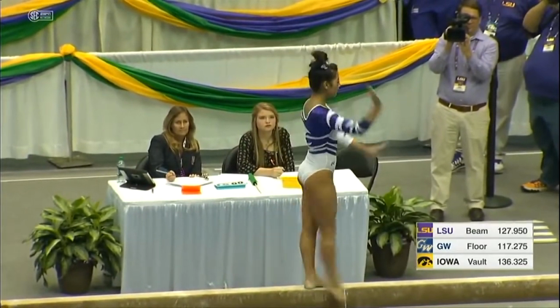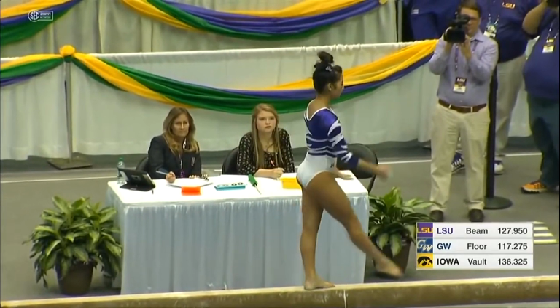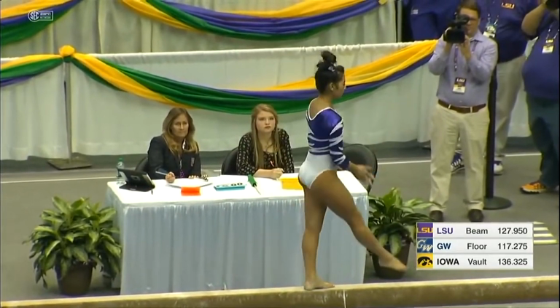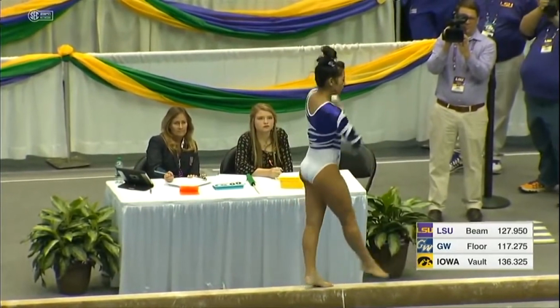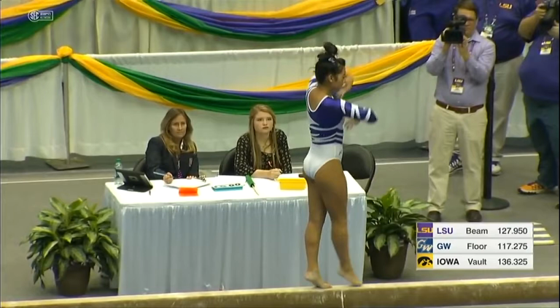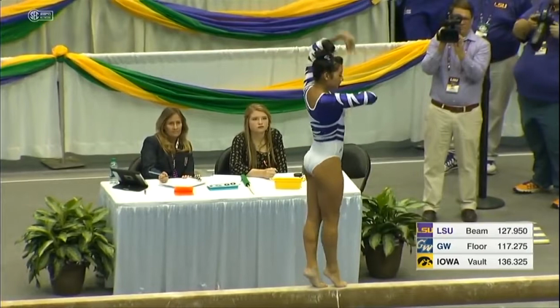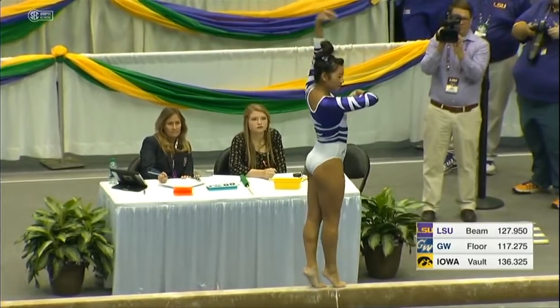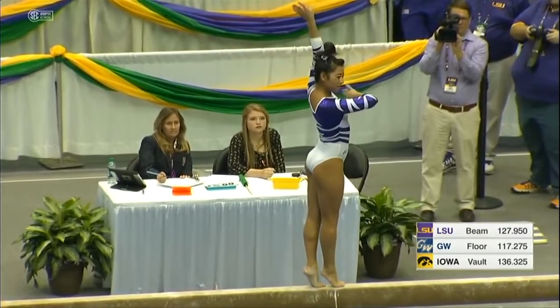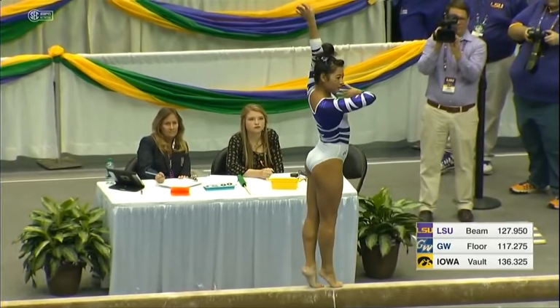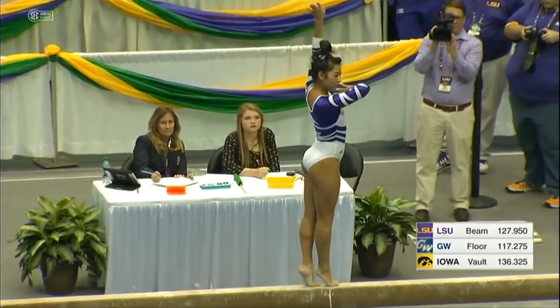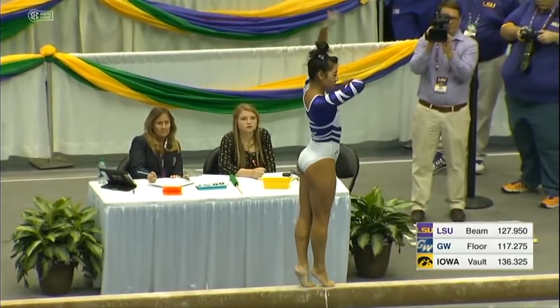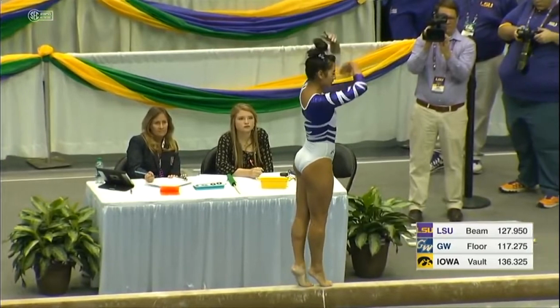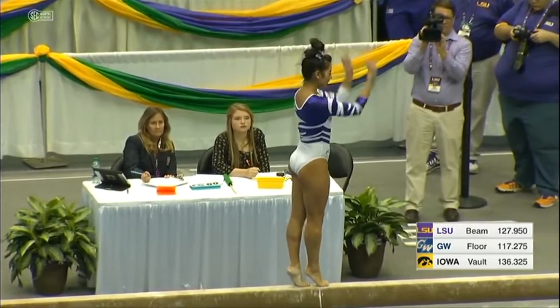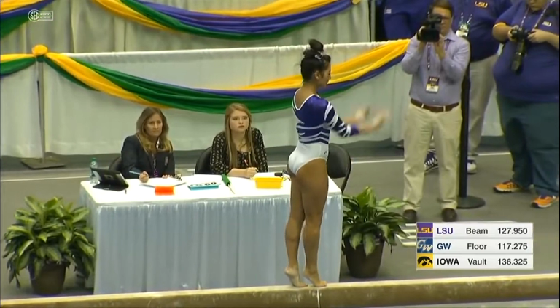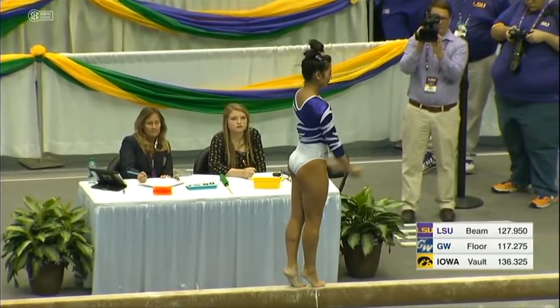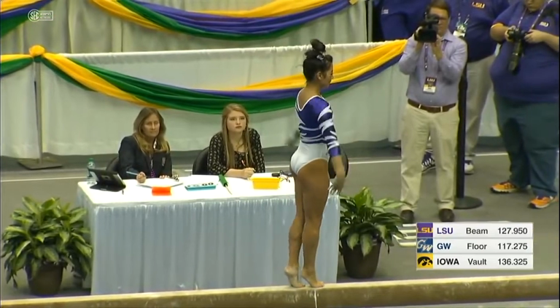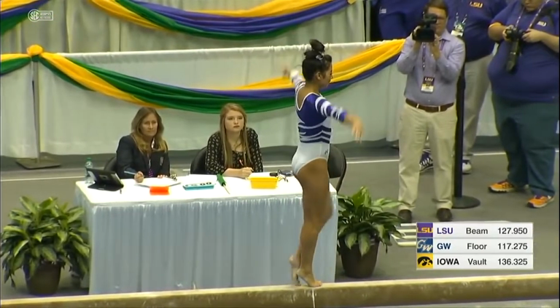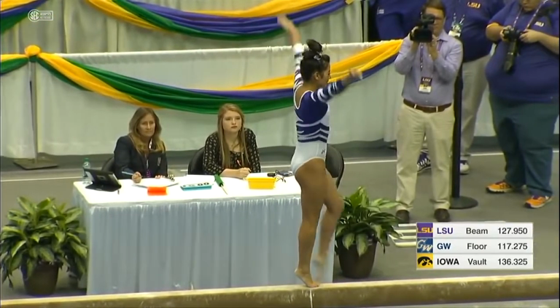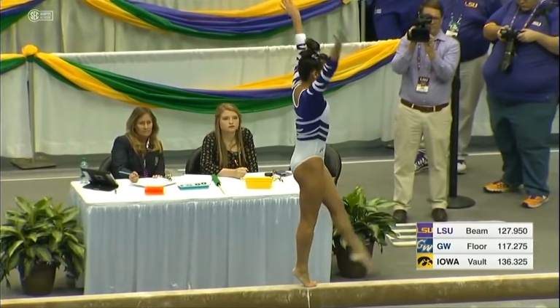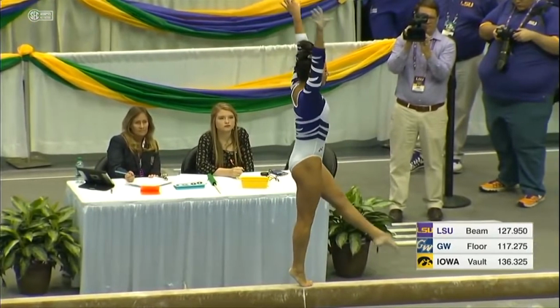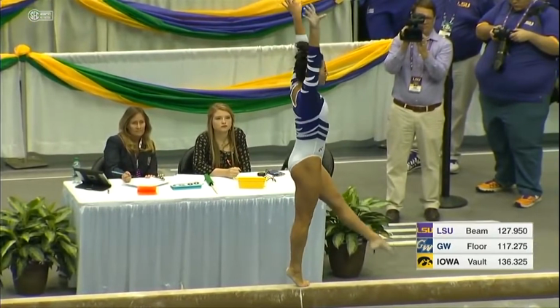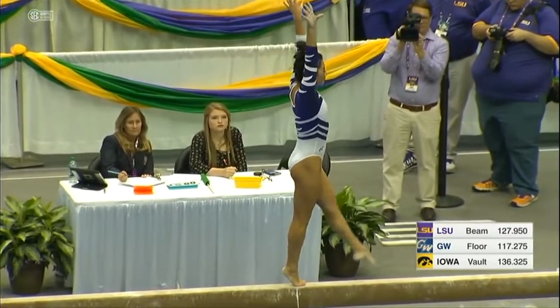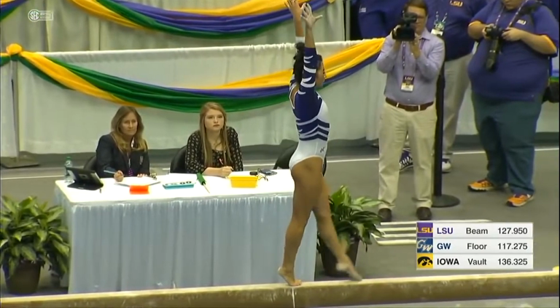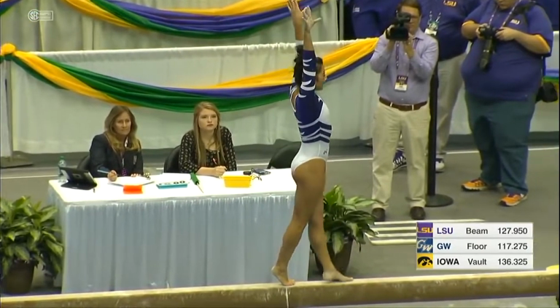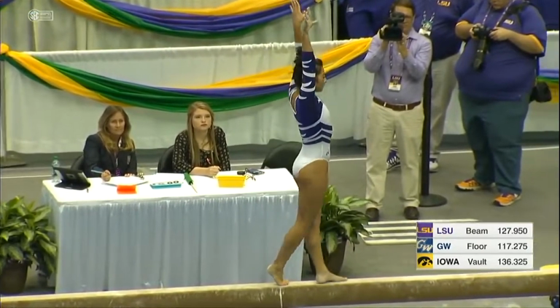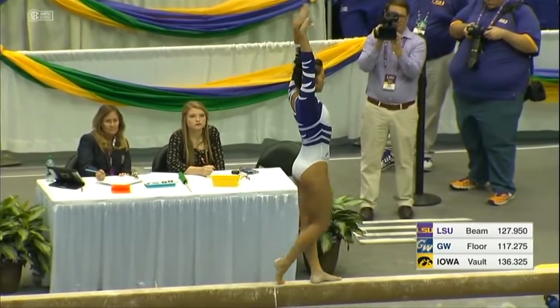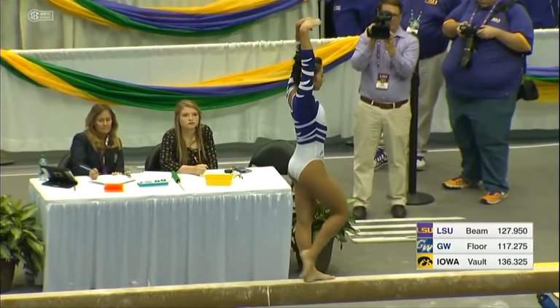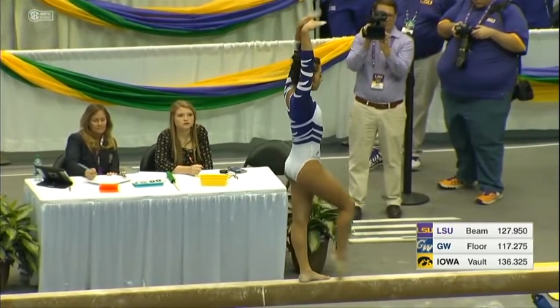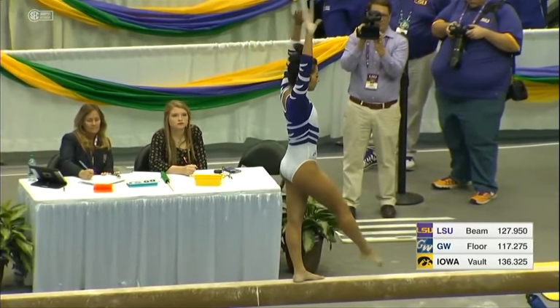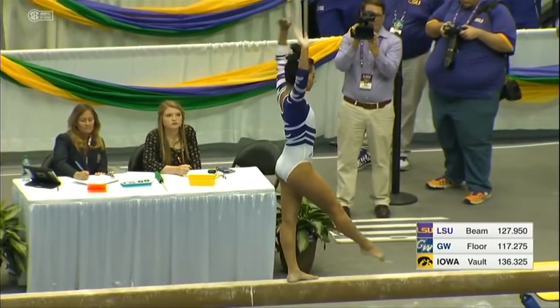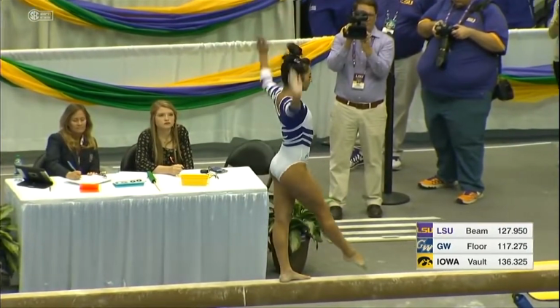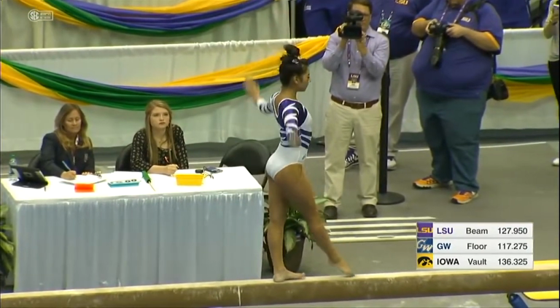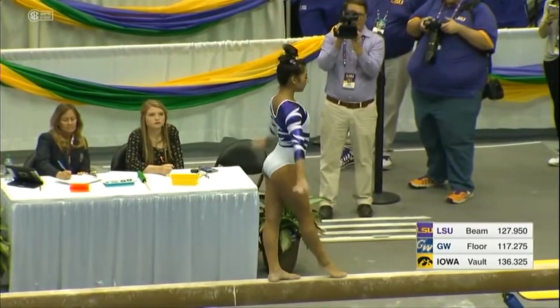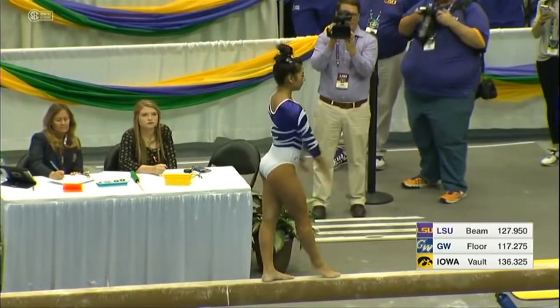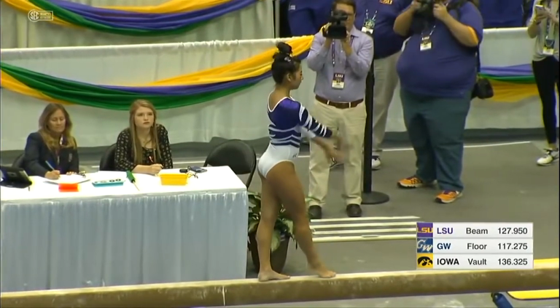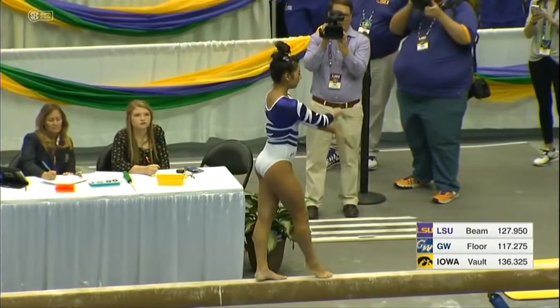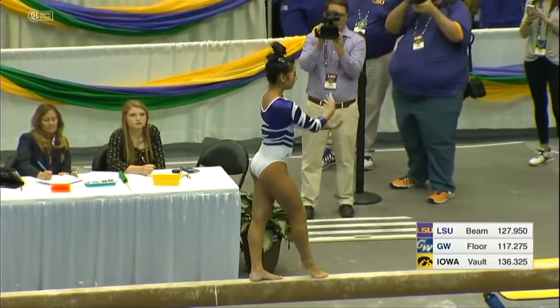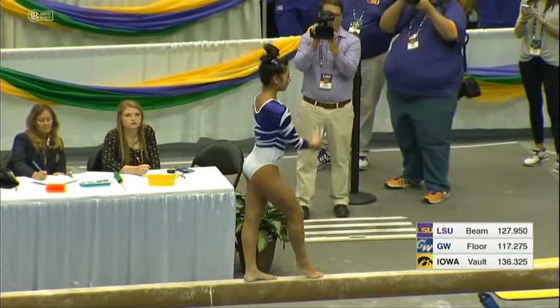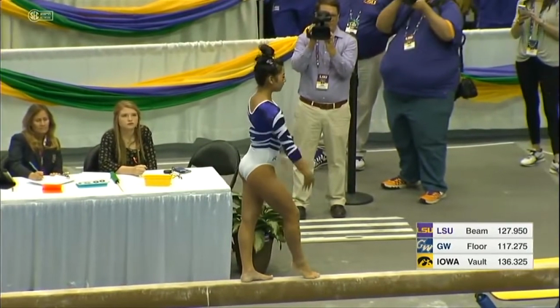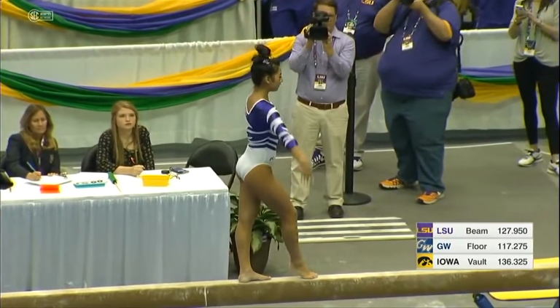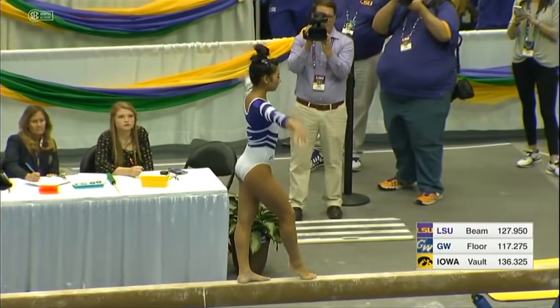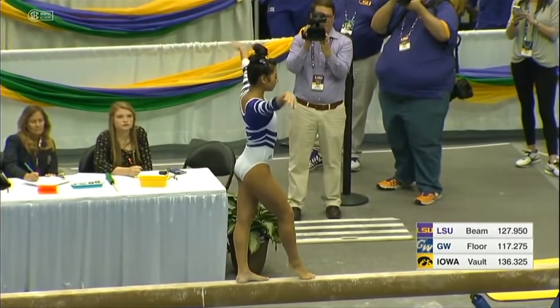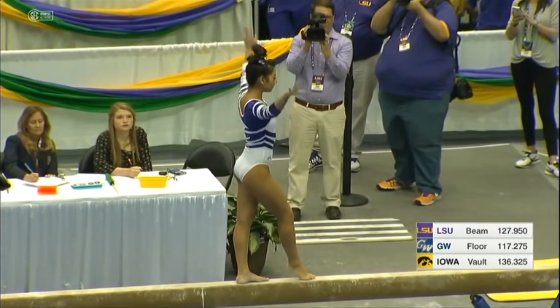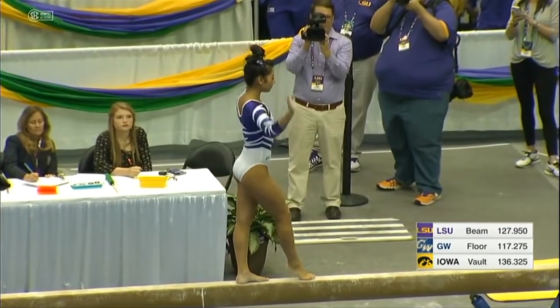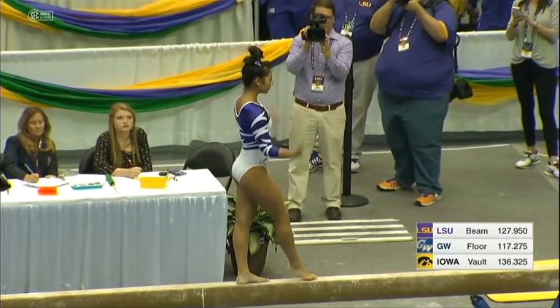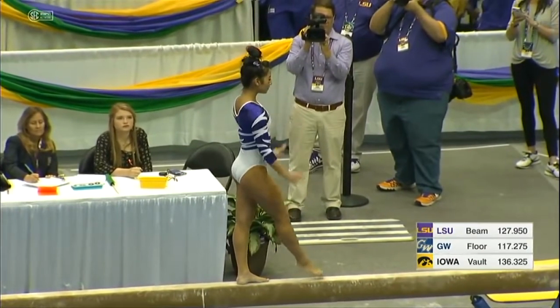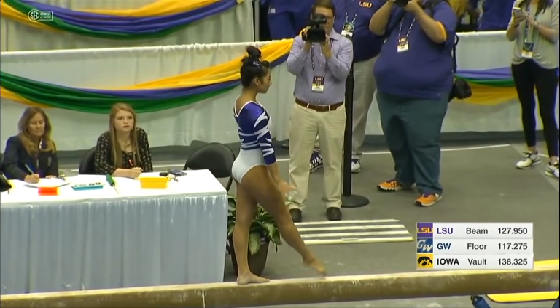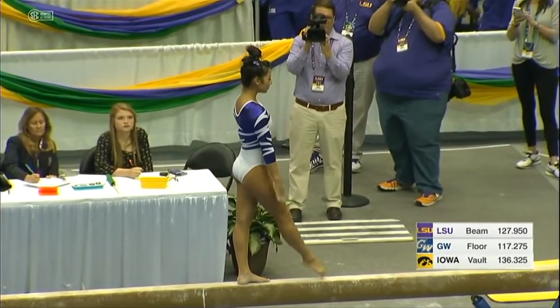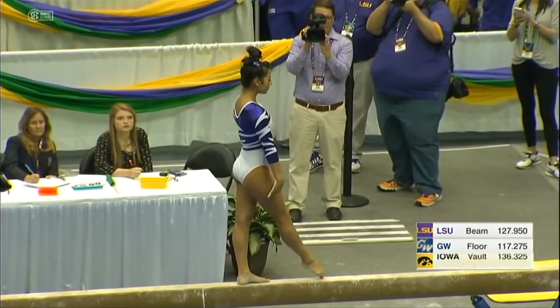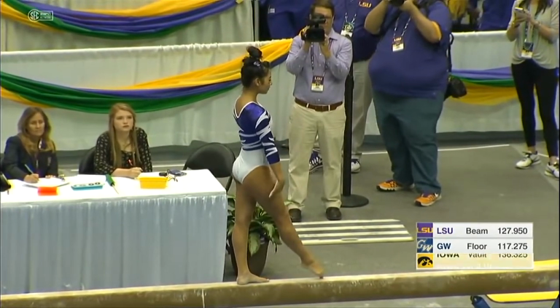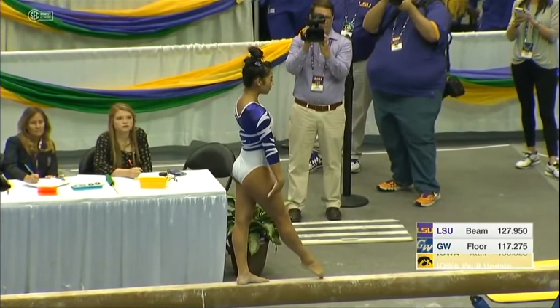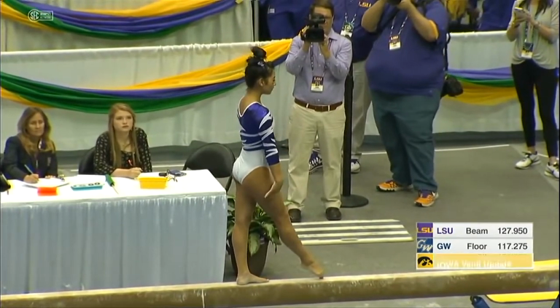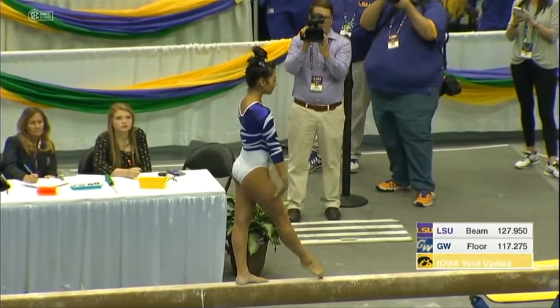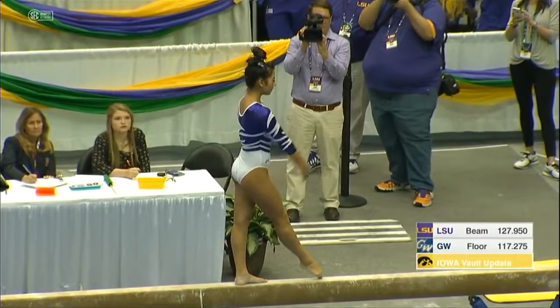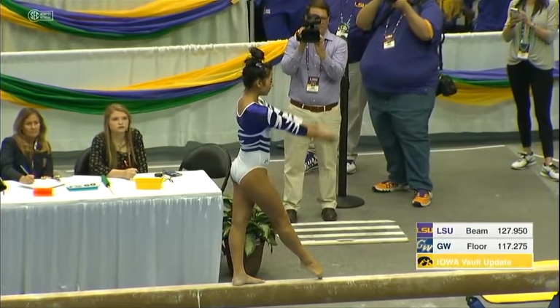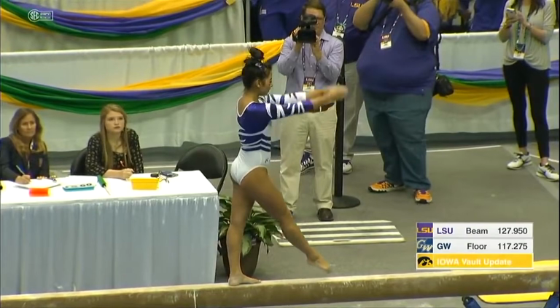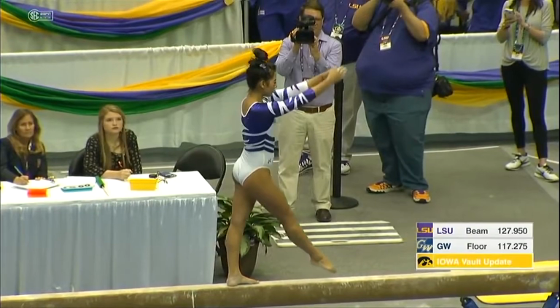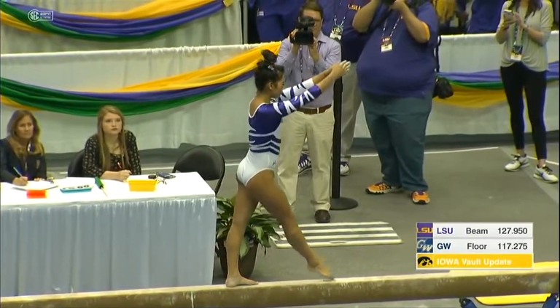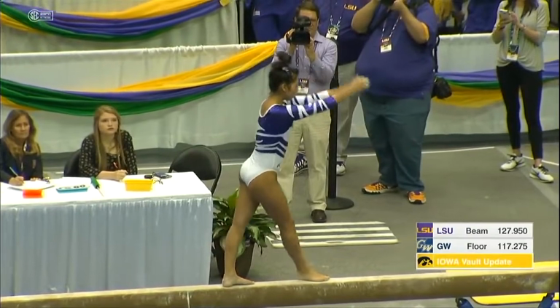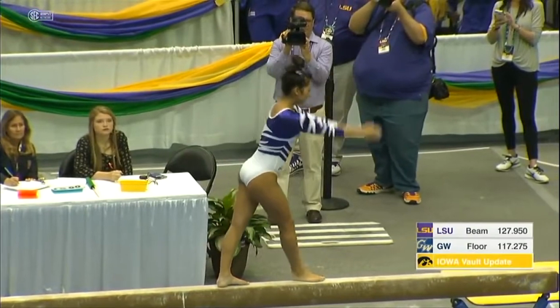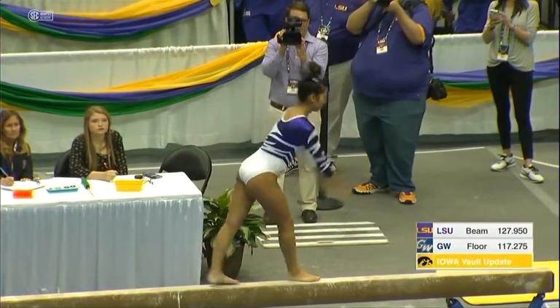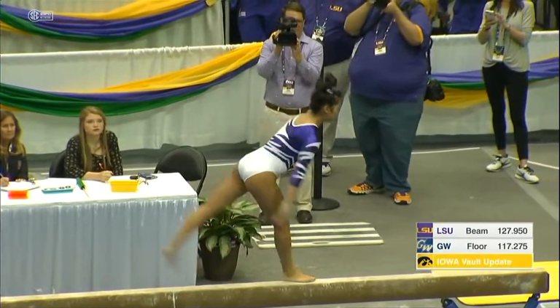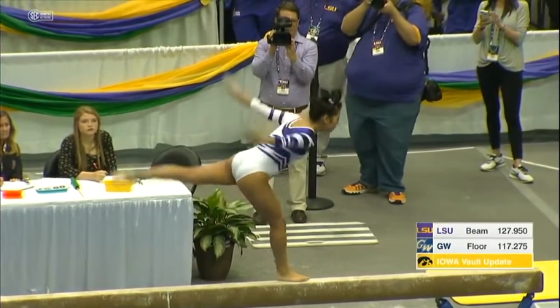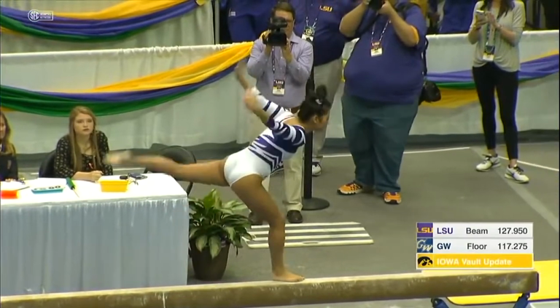She's got beautiful leaps, beautiful lines, great toe point. She looks calm and composed up there, too.